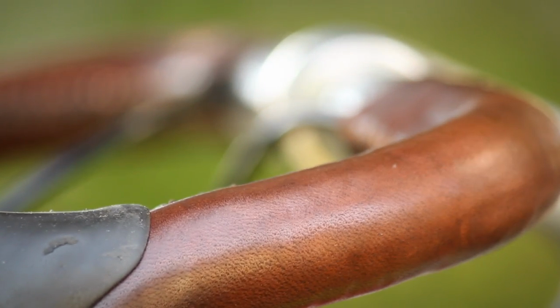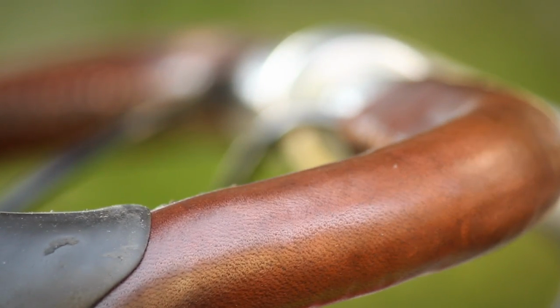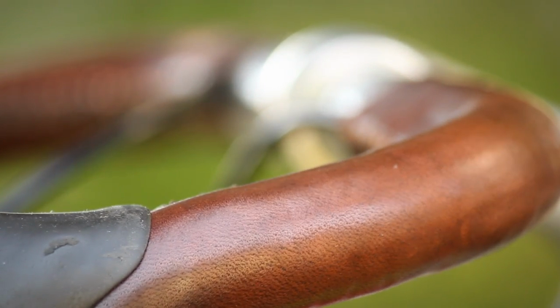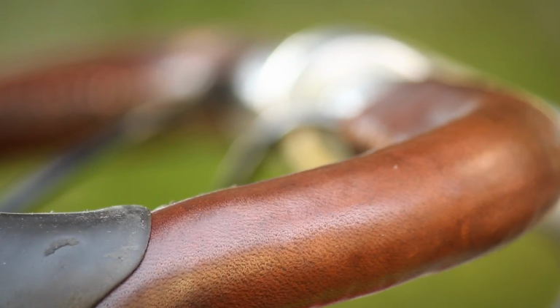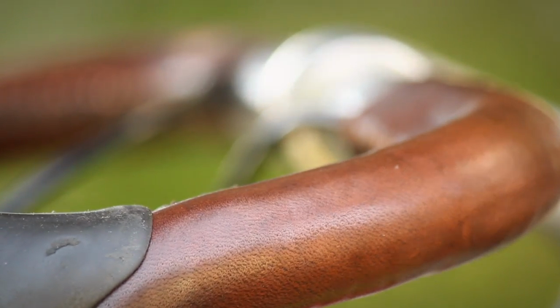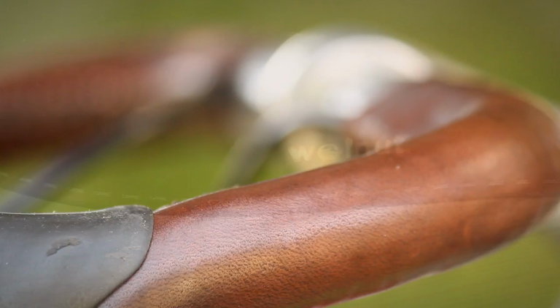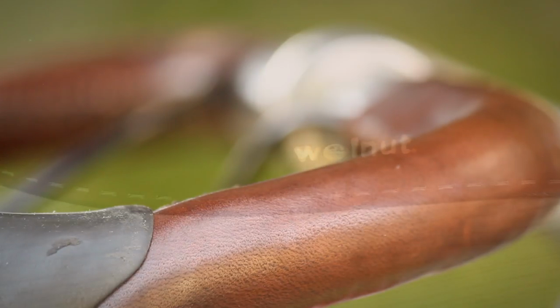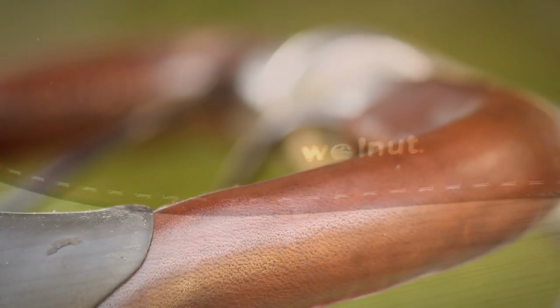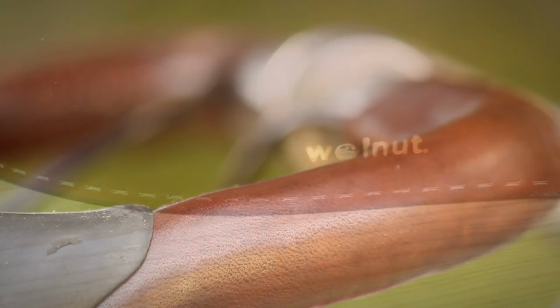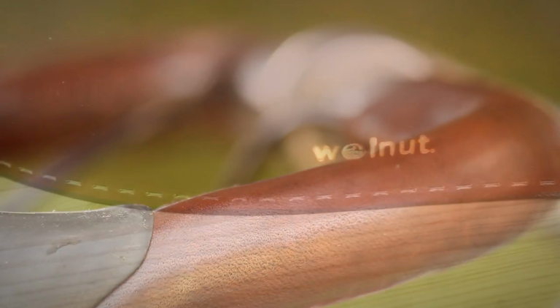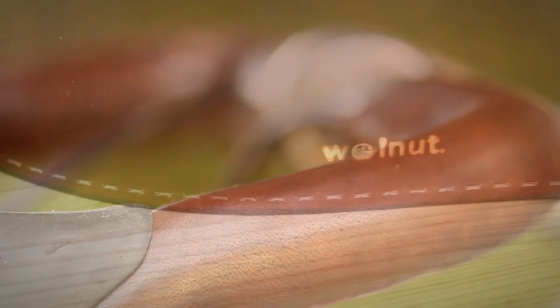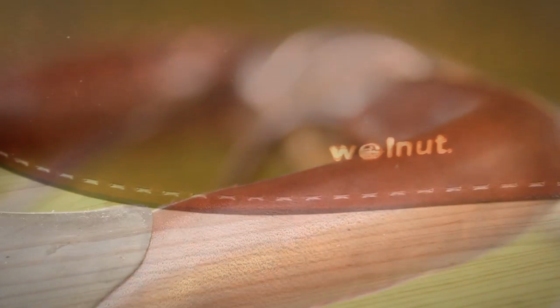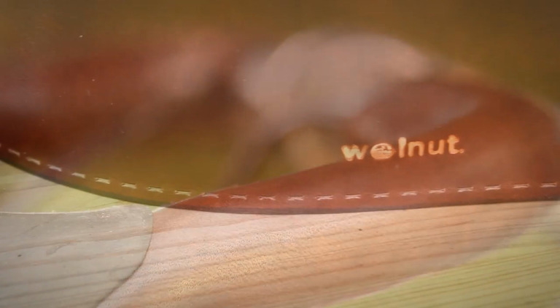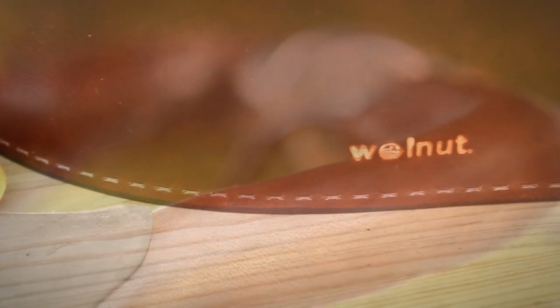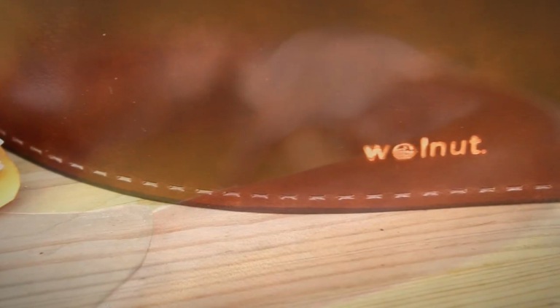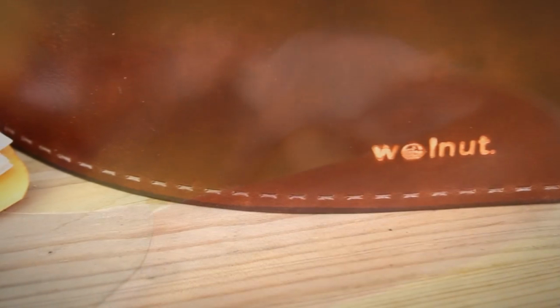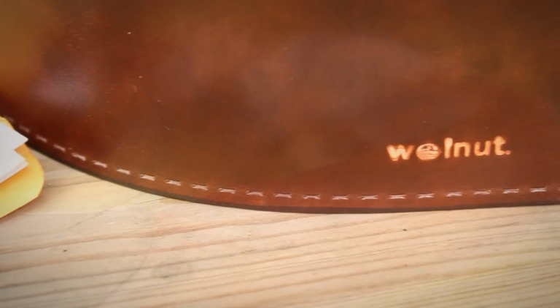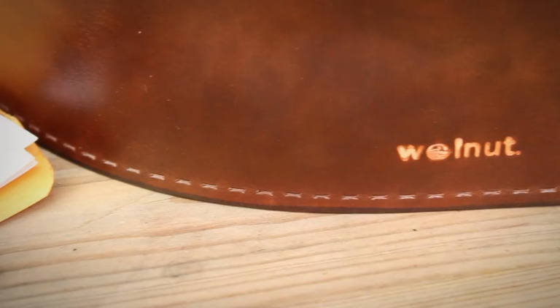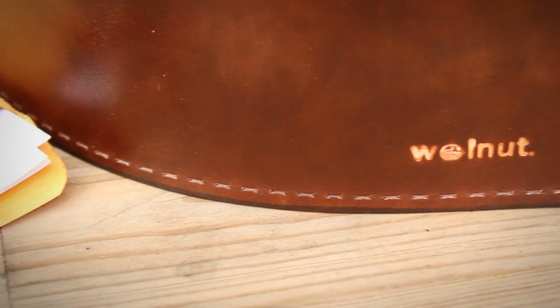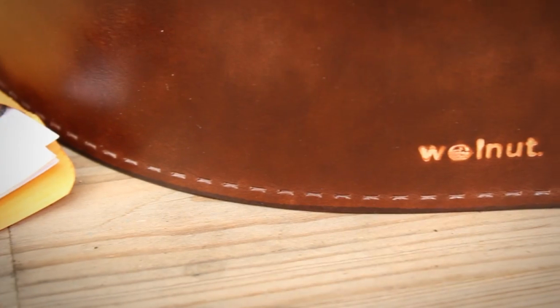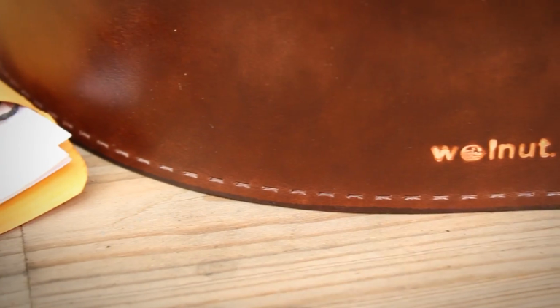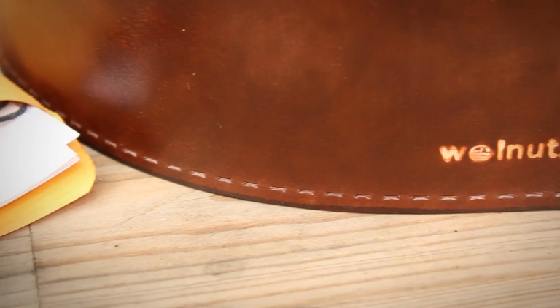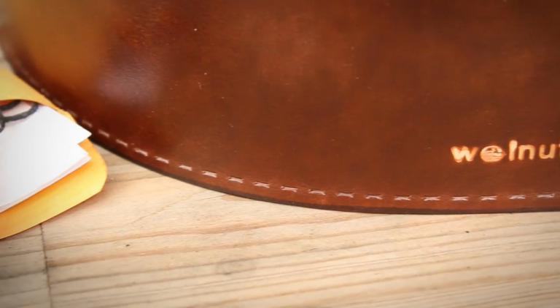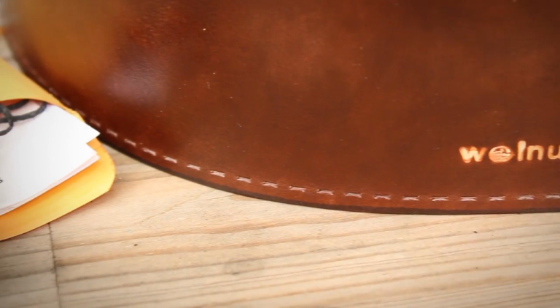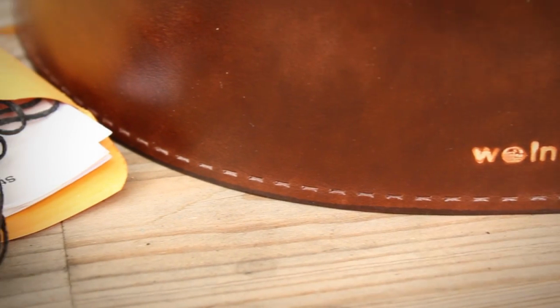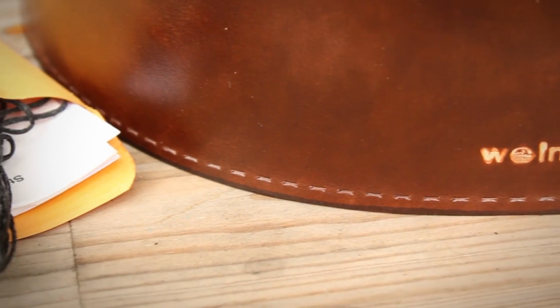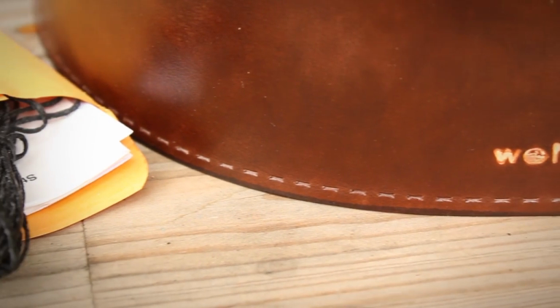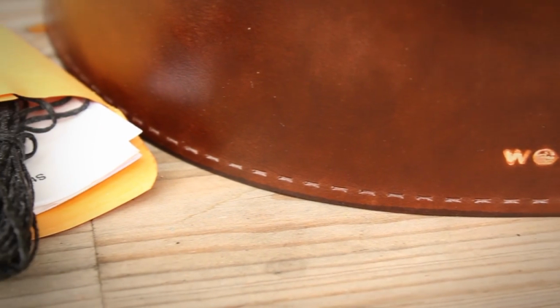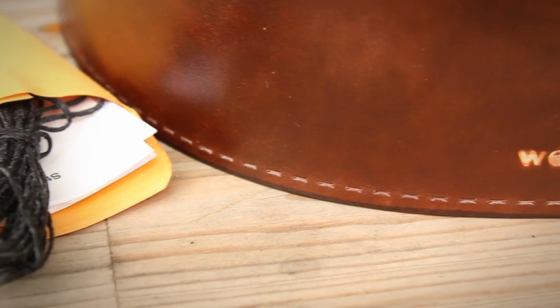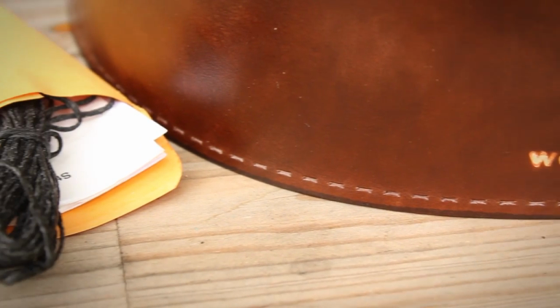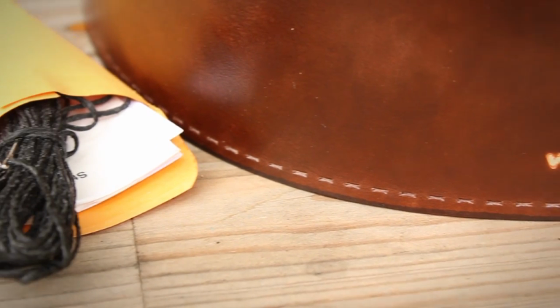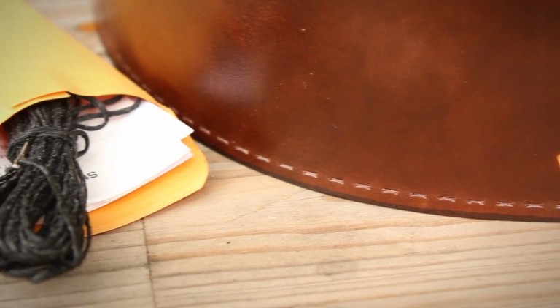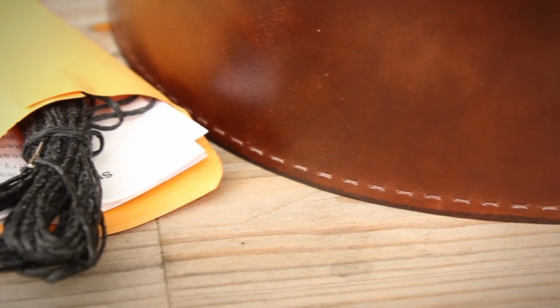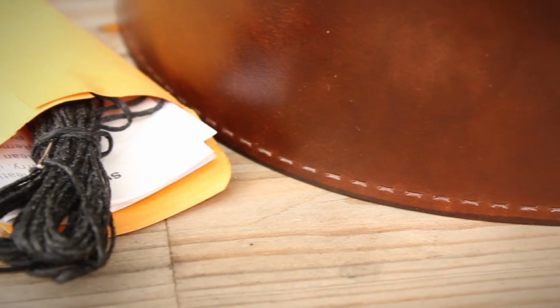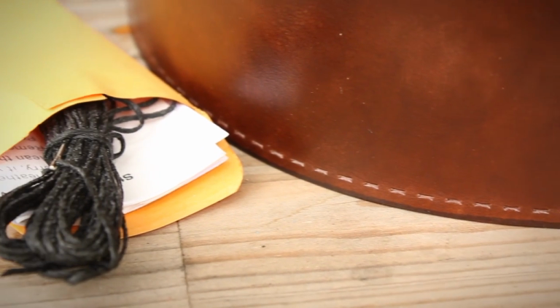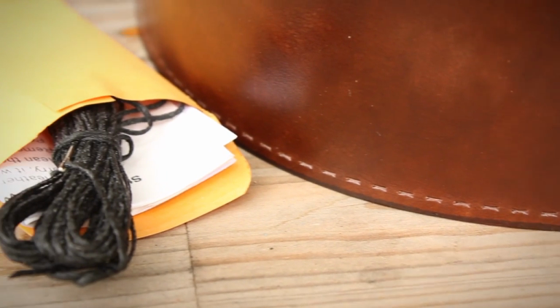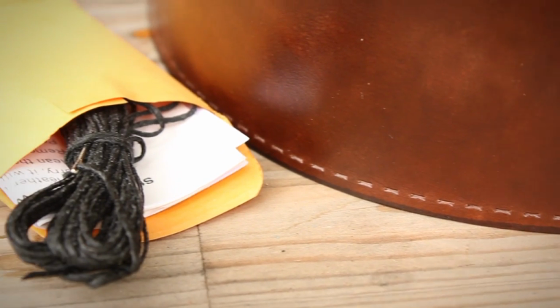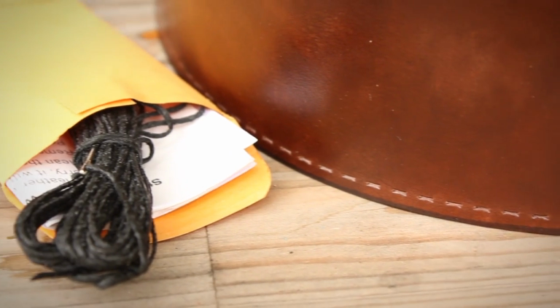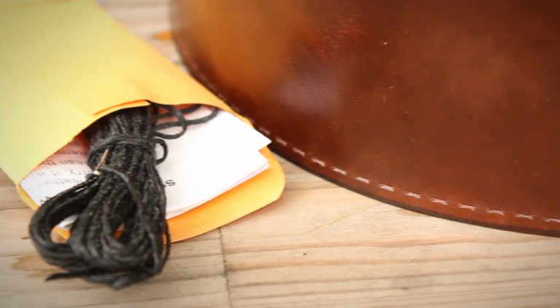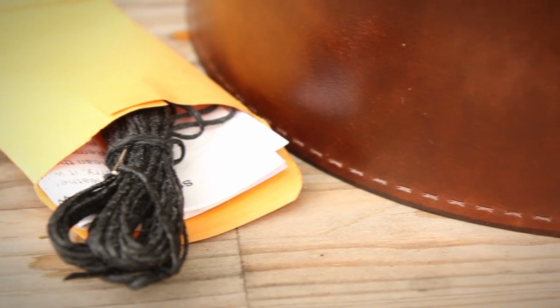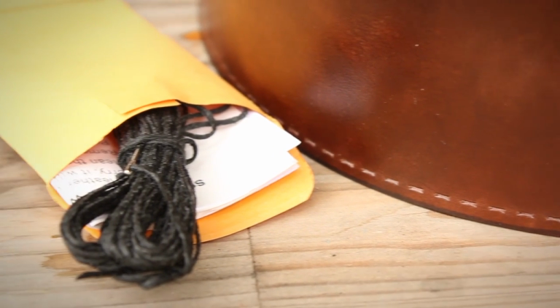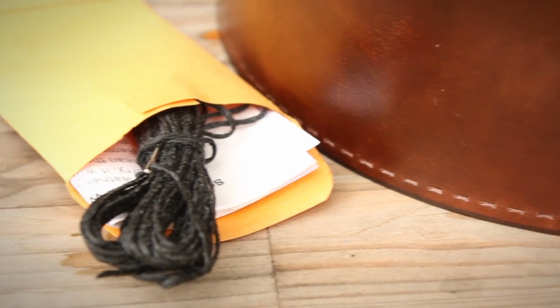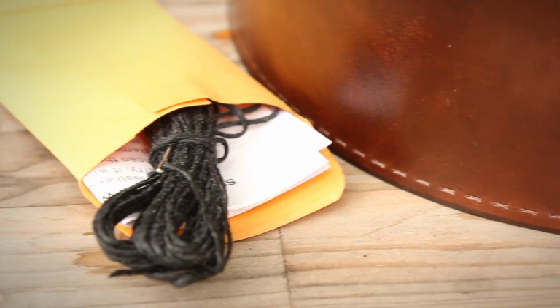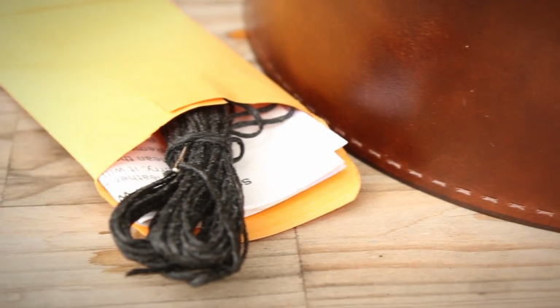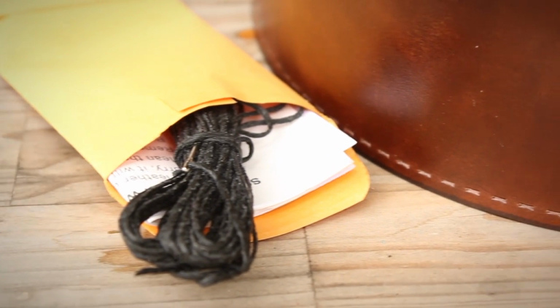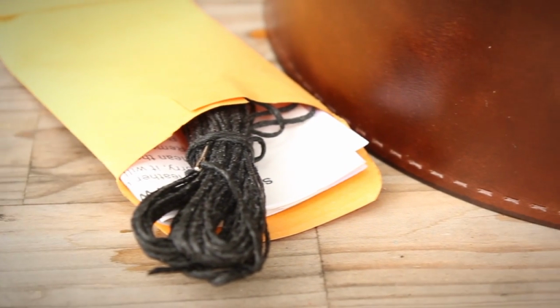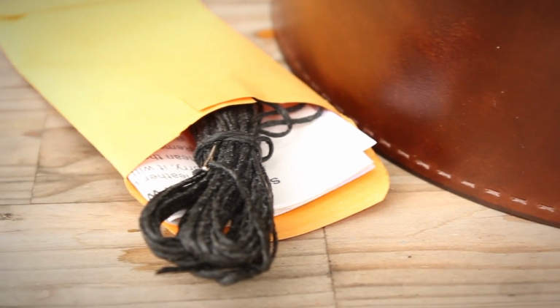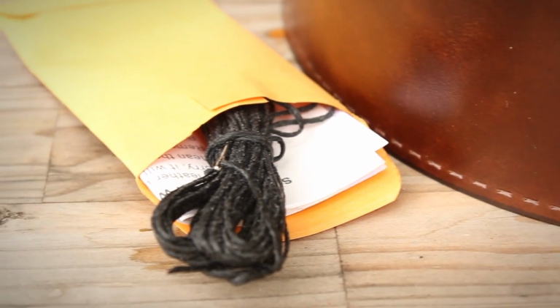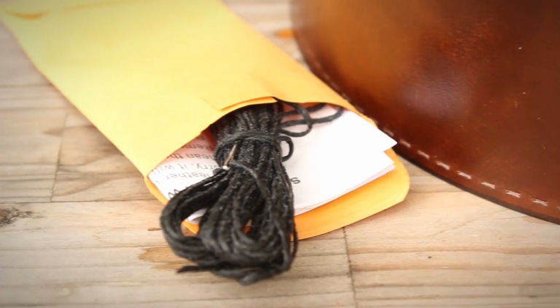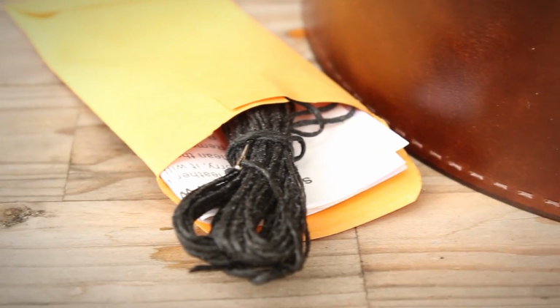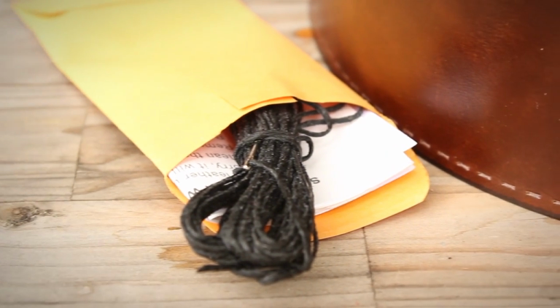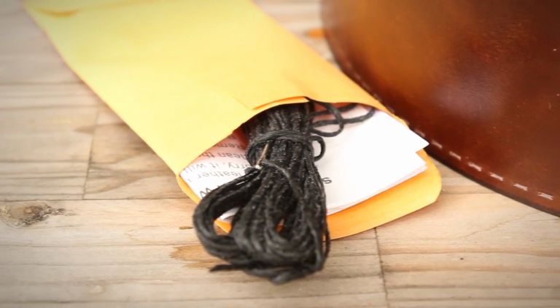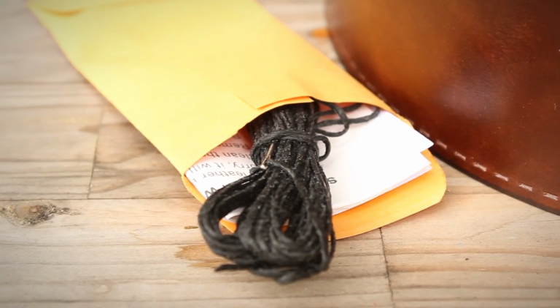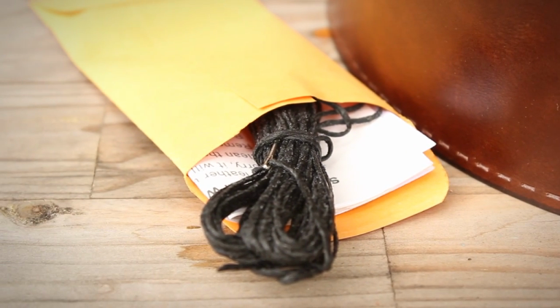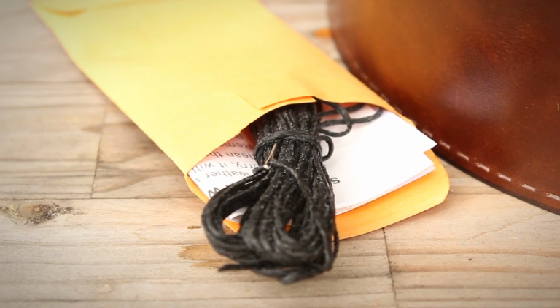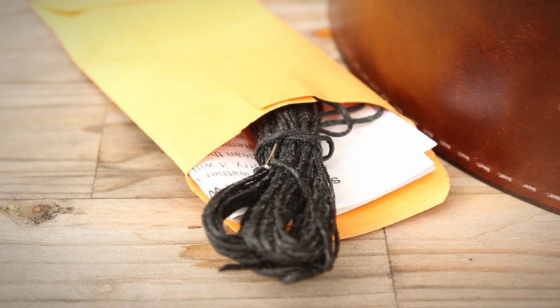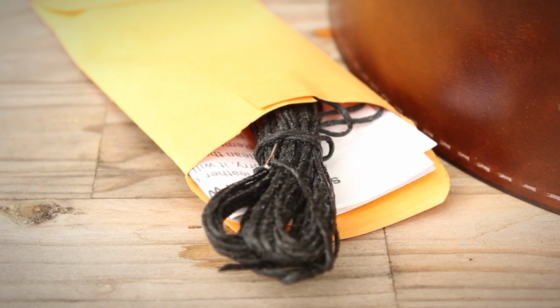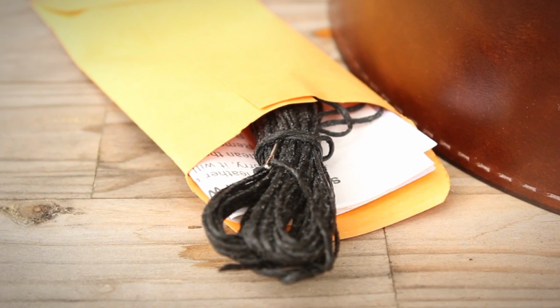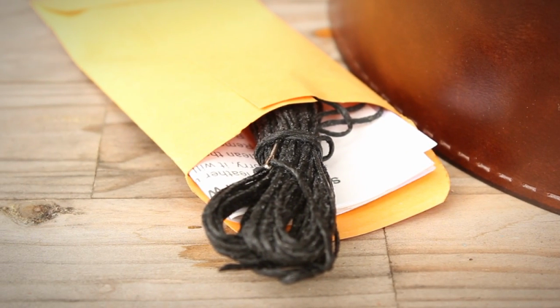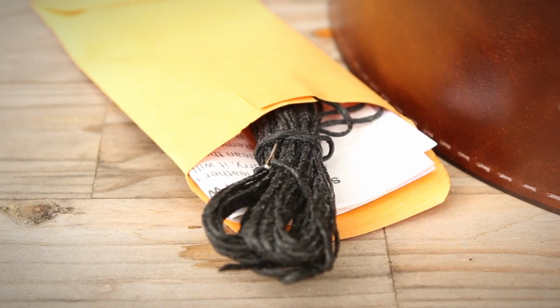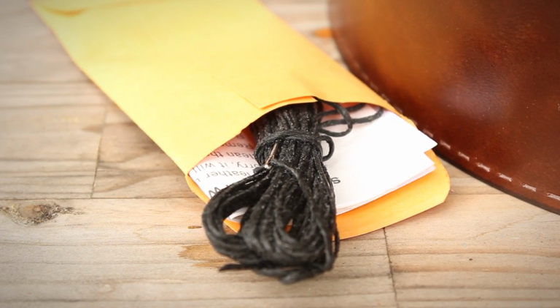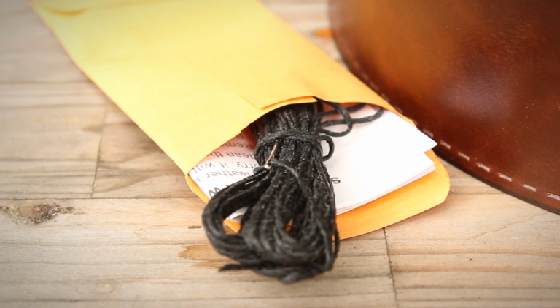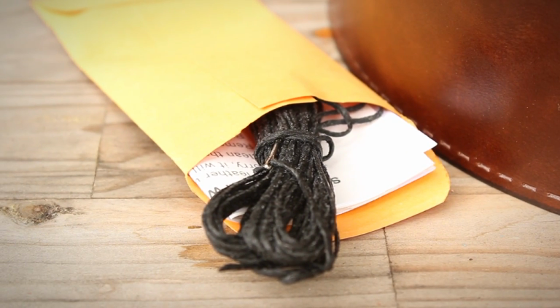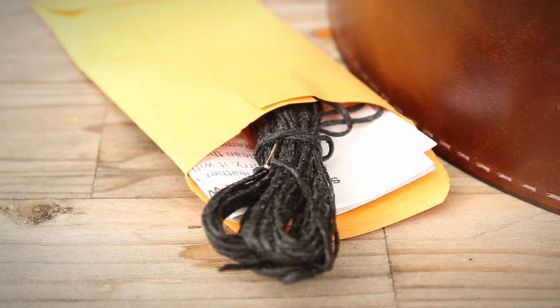On the back, we have double-sided tape, and when you receive your bar wraps, you should also have this little packet with needle, thread, and instructions.